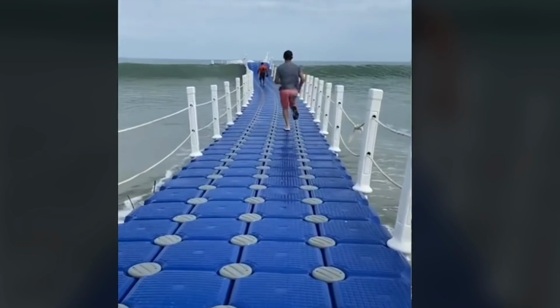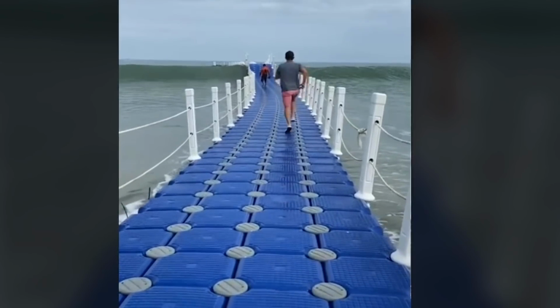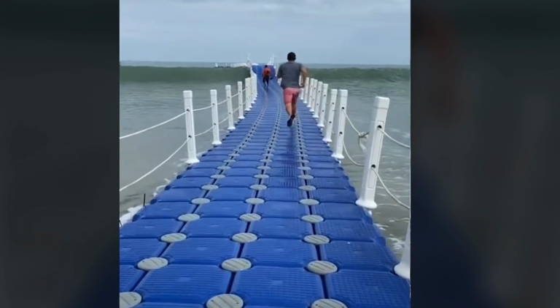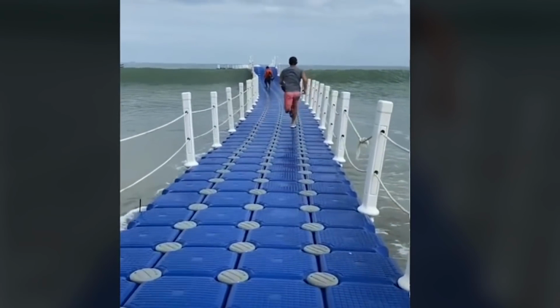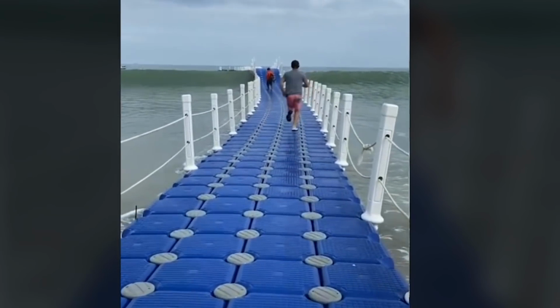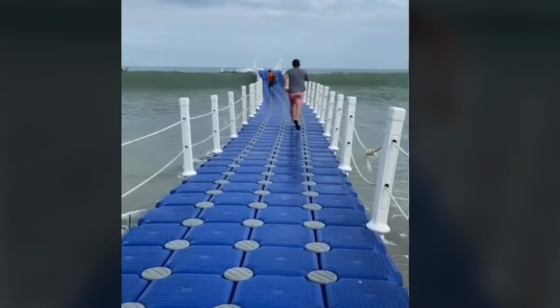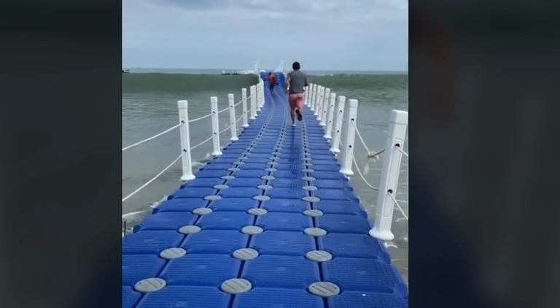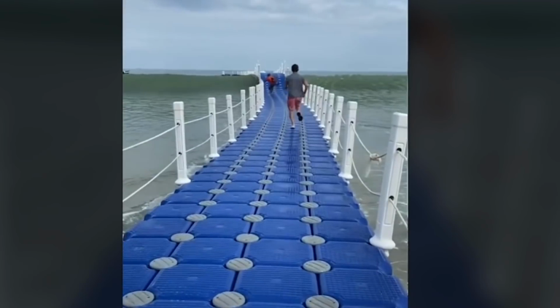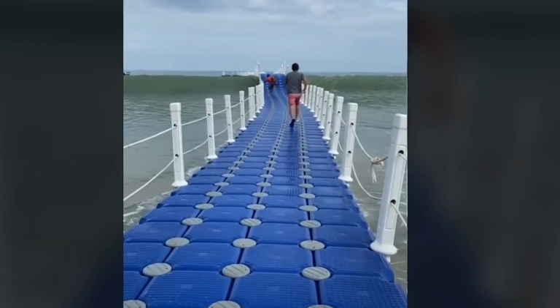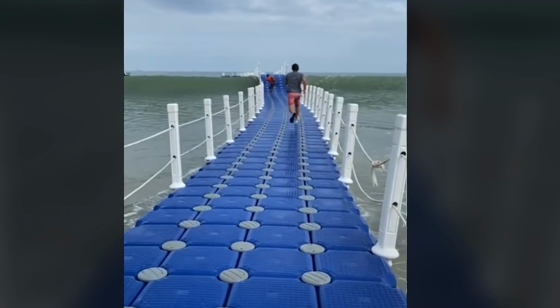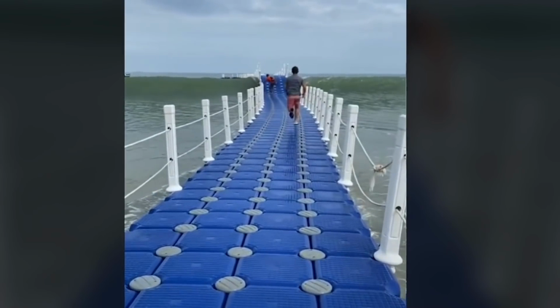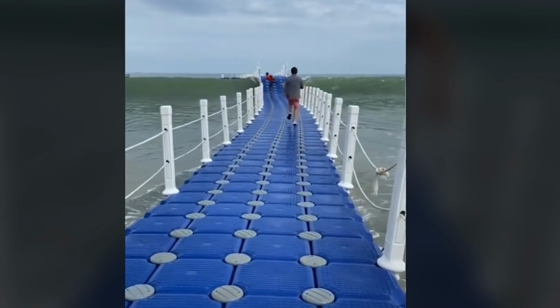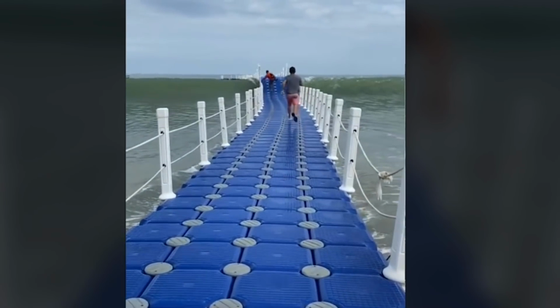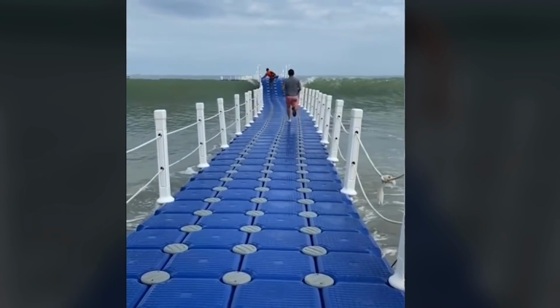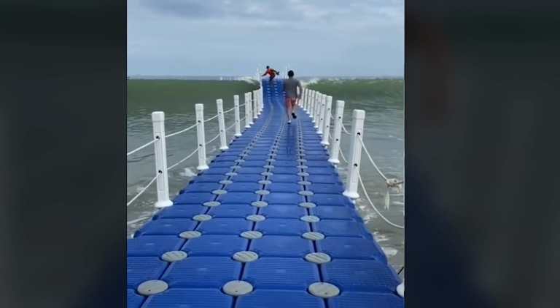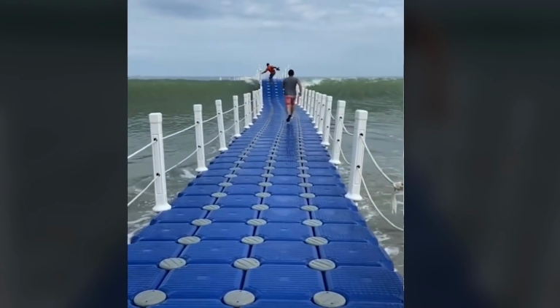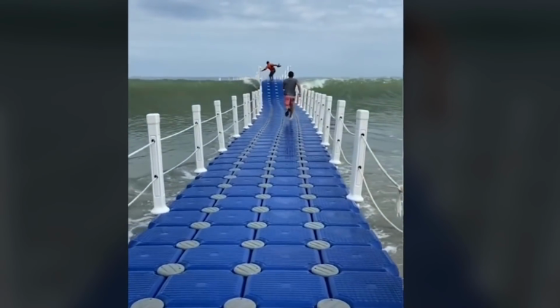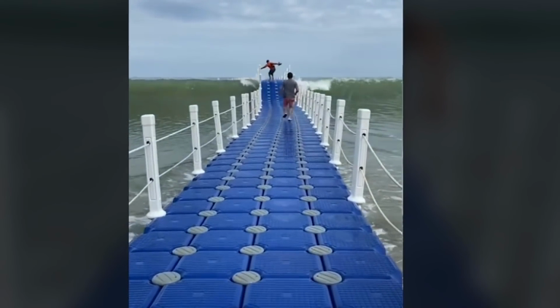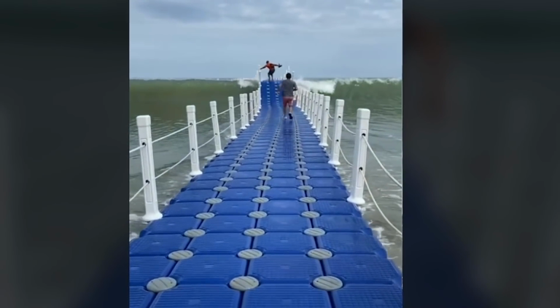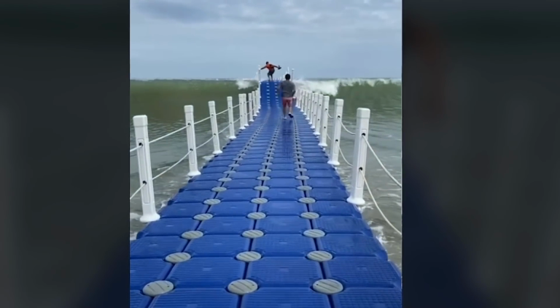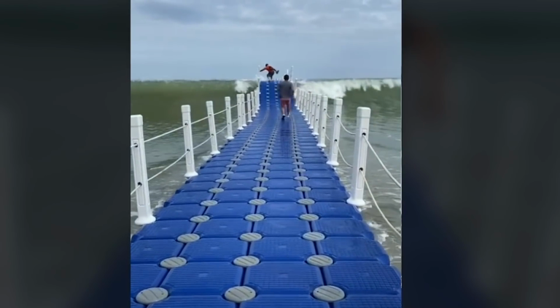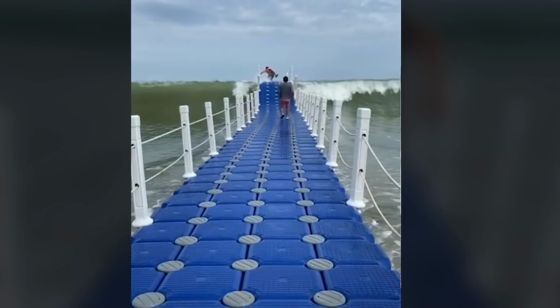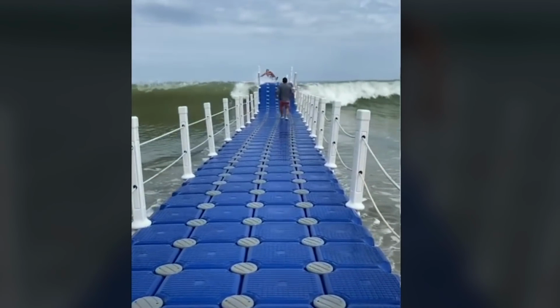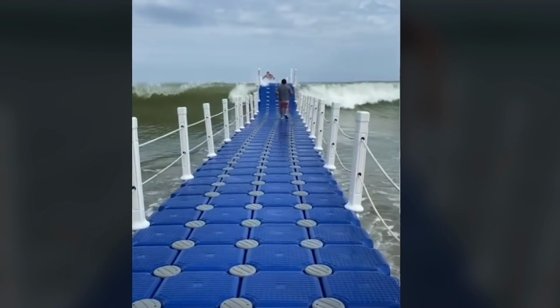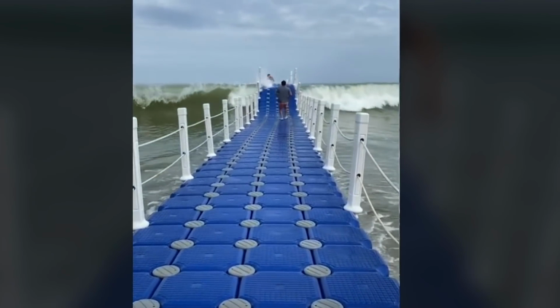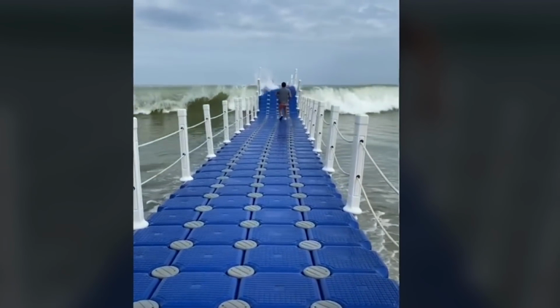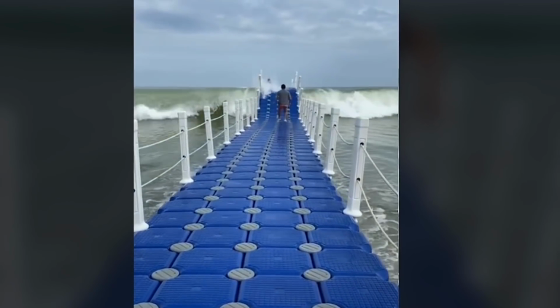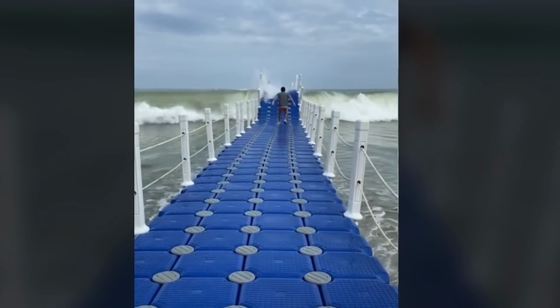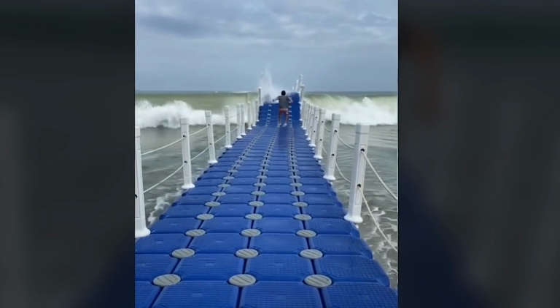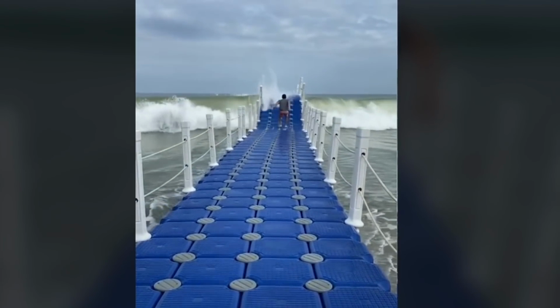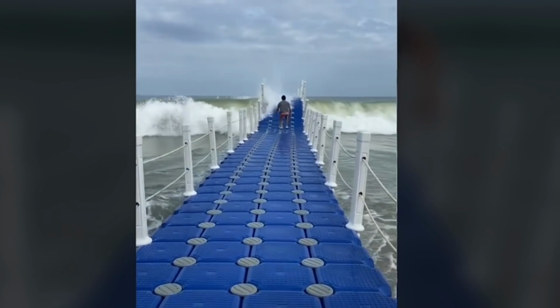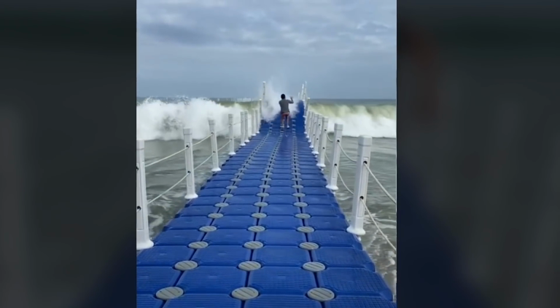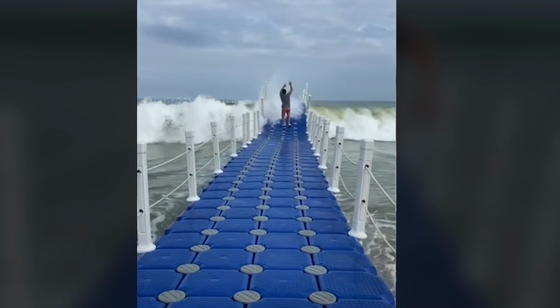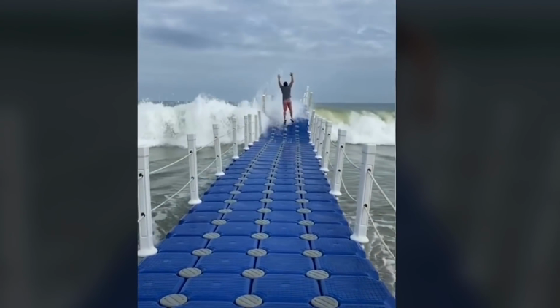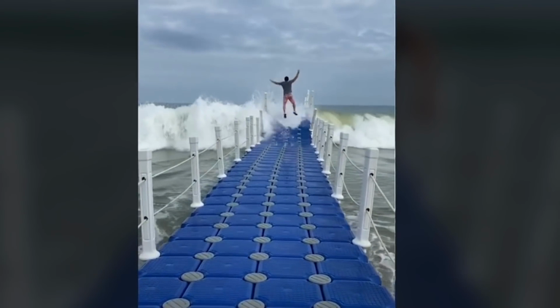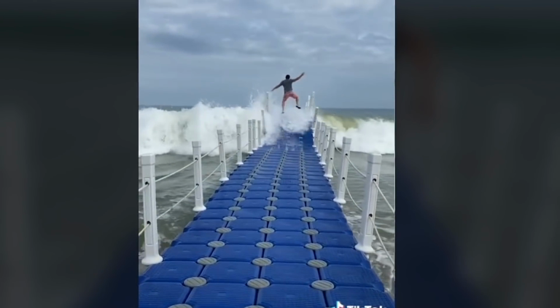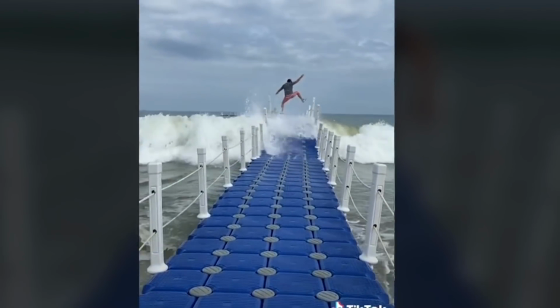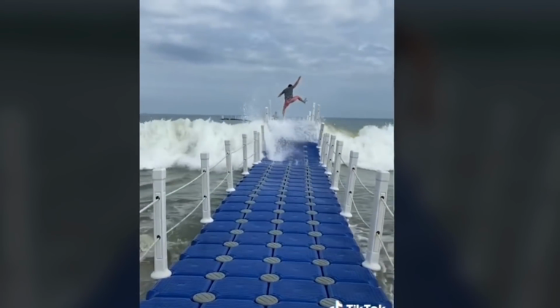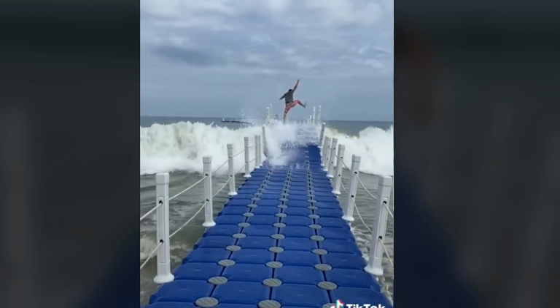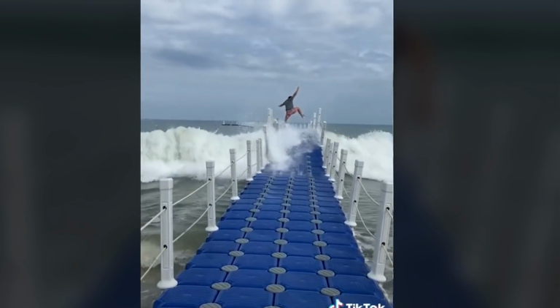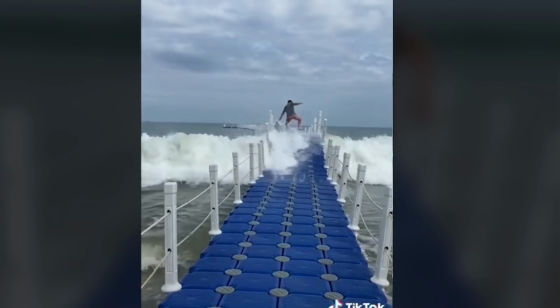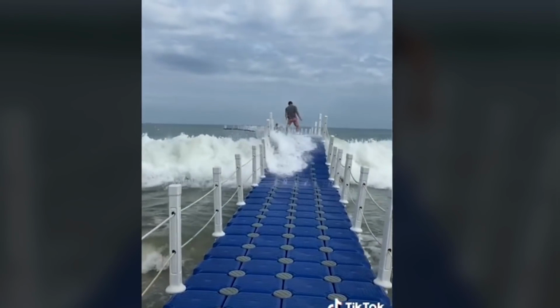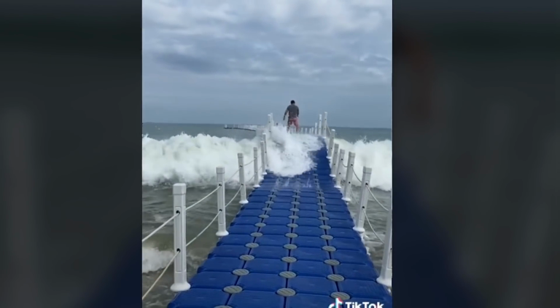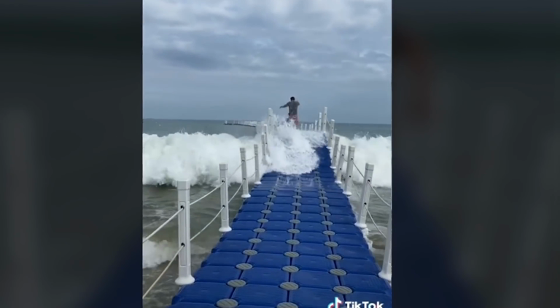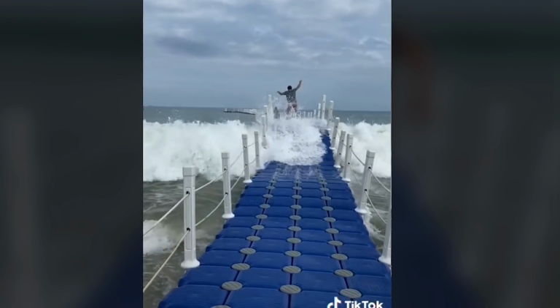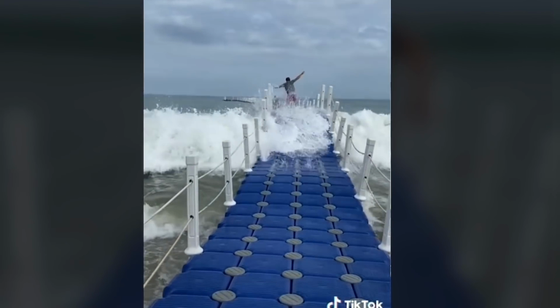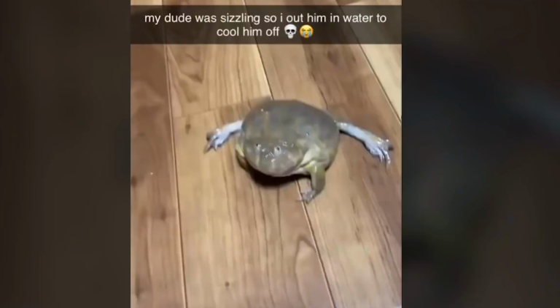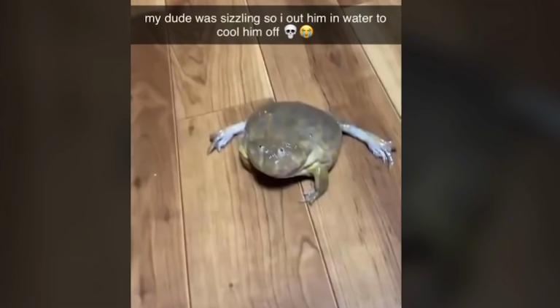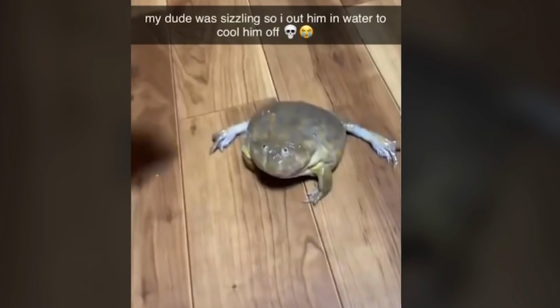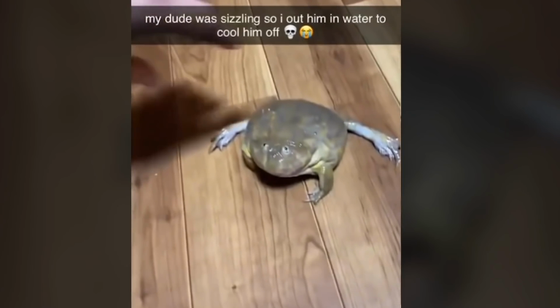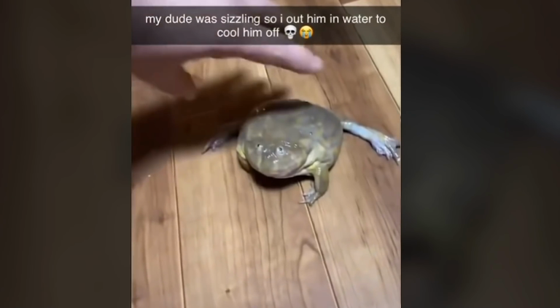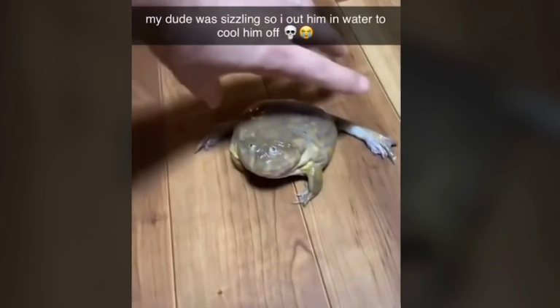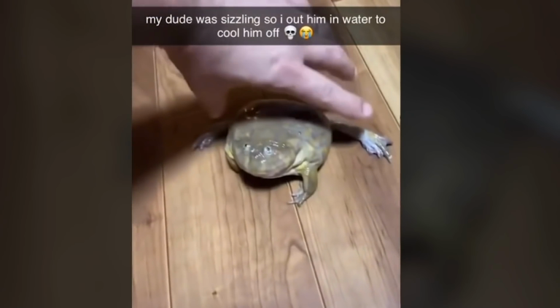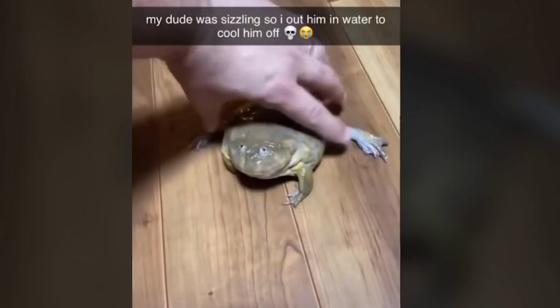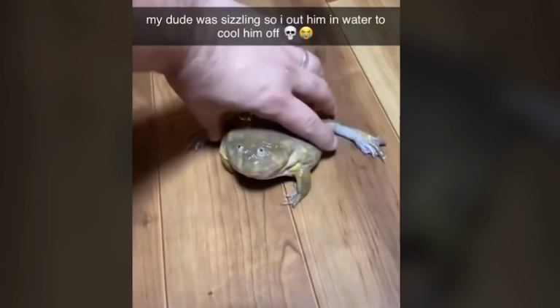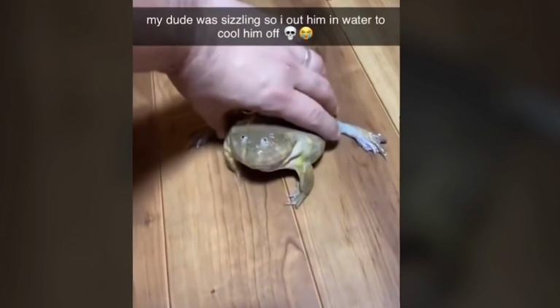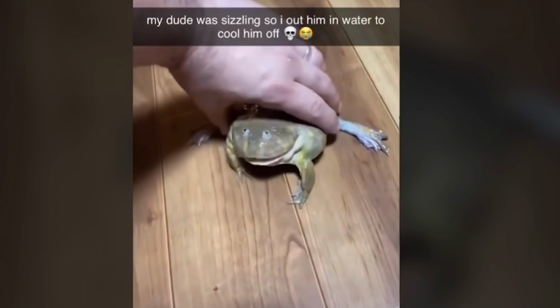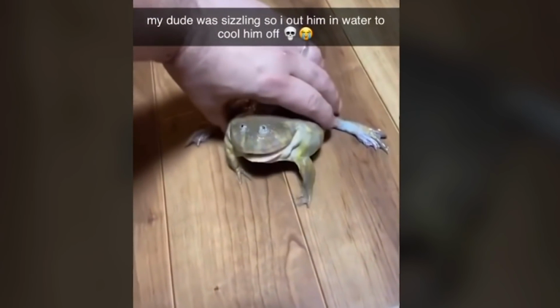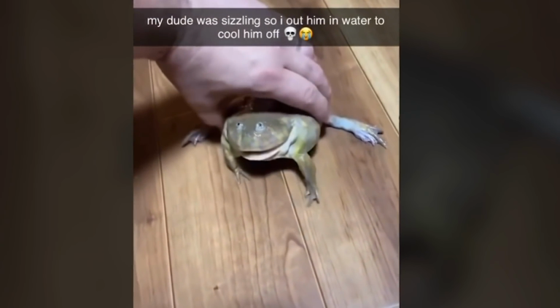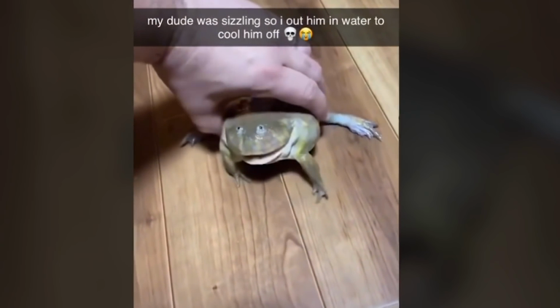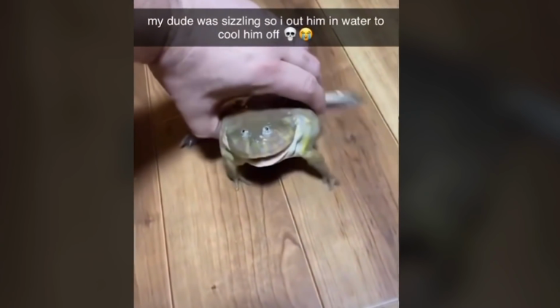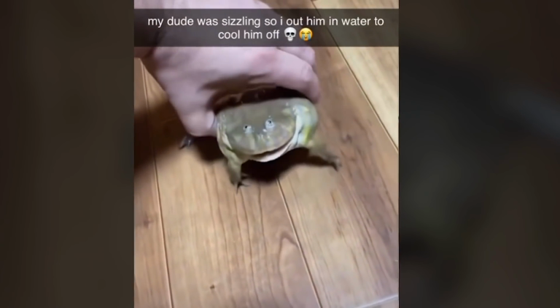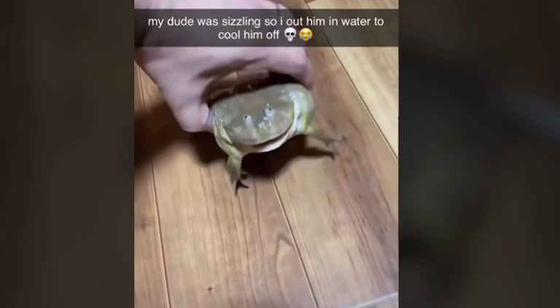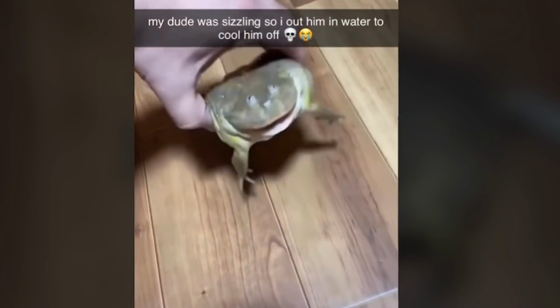These floating walkways are pretty rare to see at the beach because they're typically used at lakes. I think your turtle is broken.